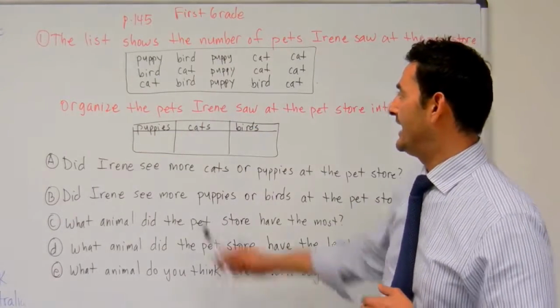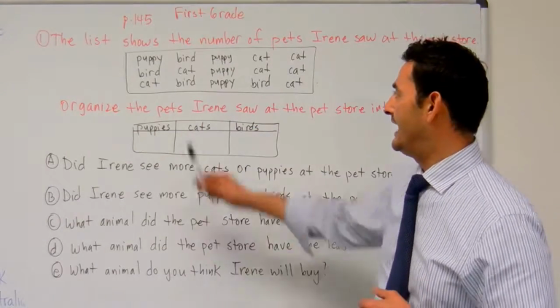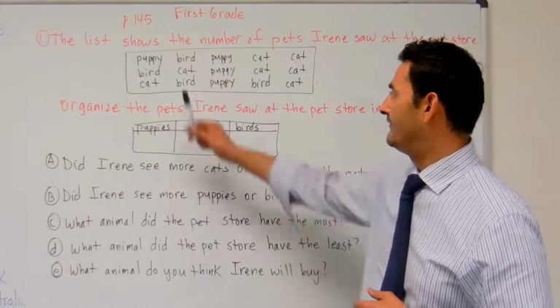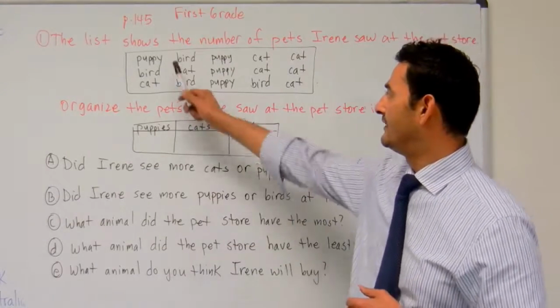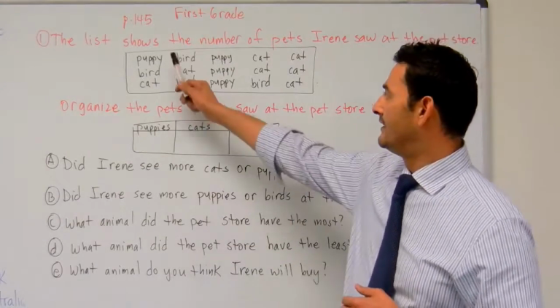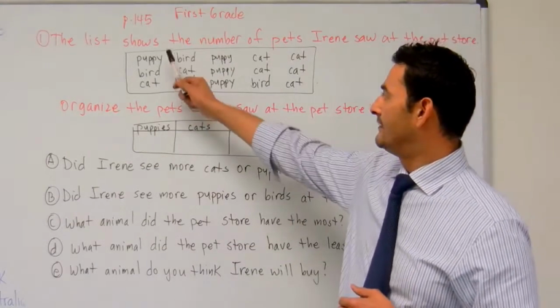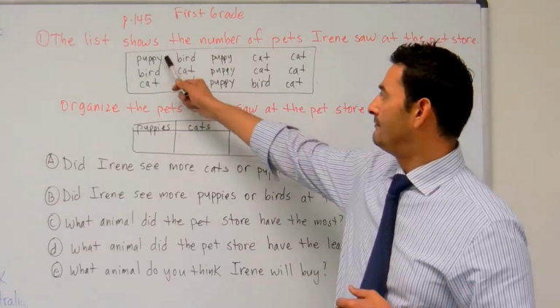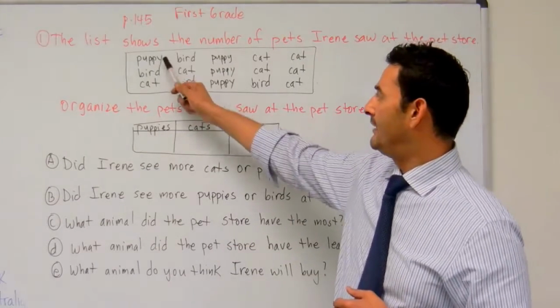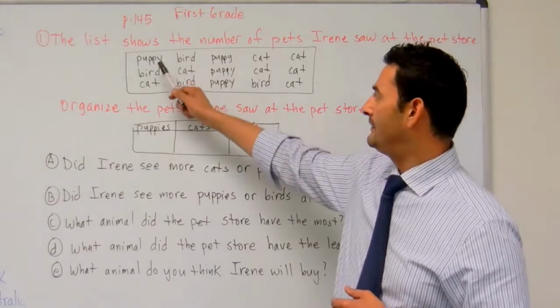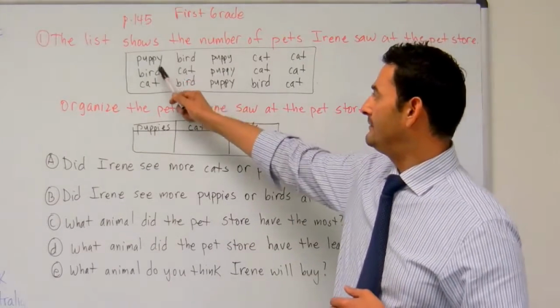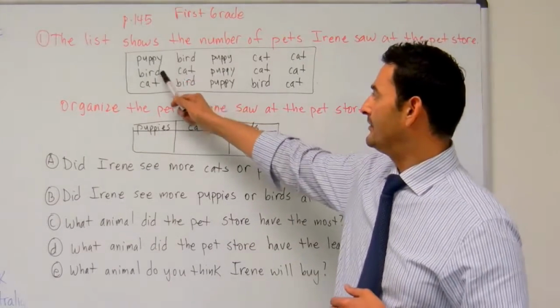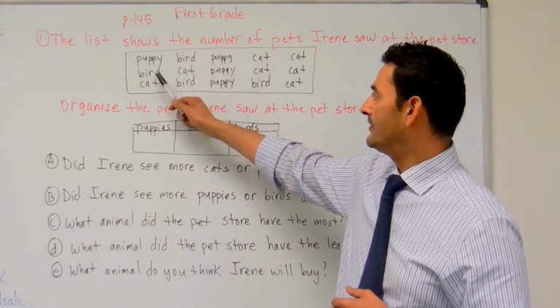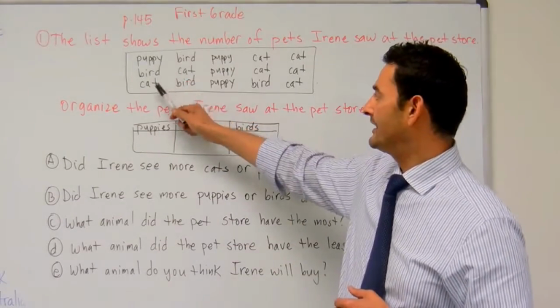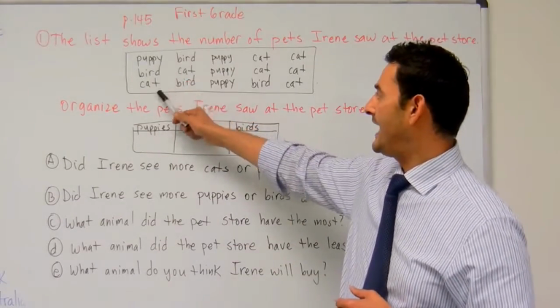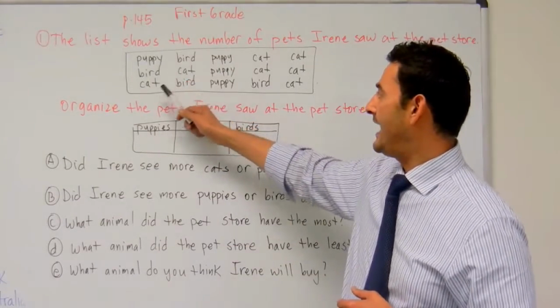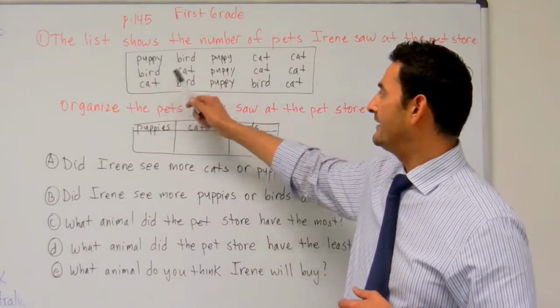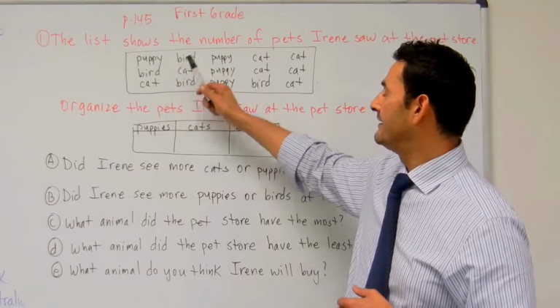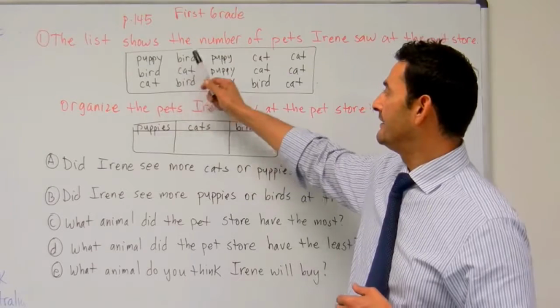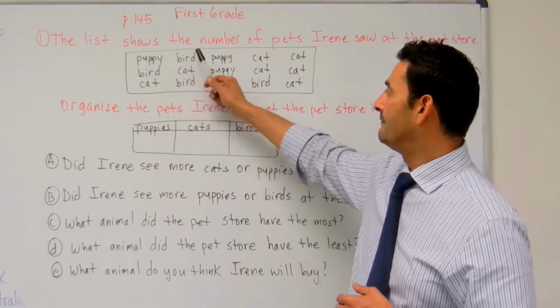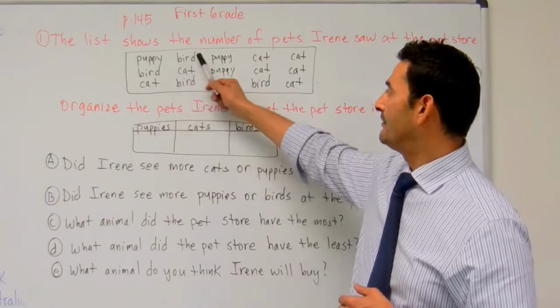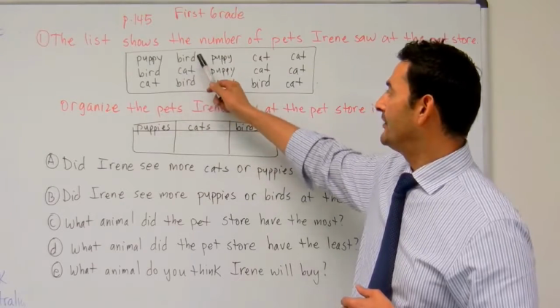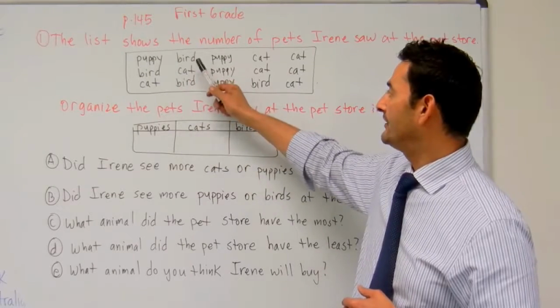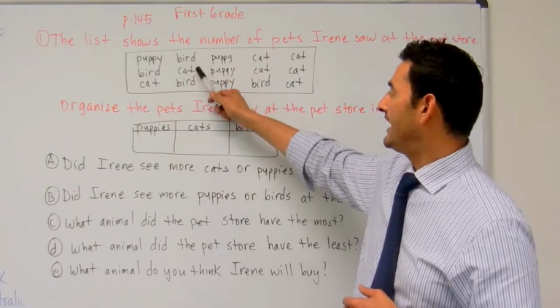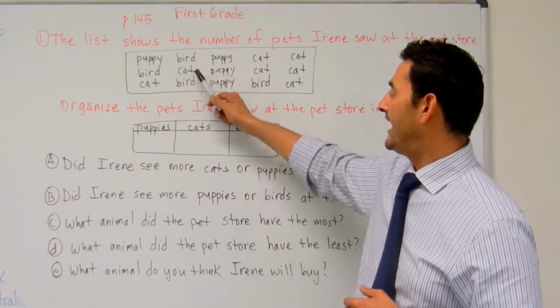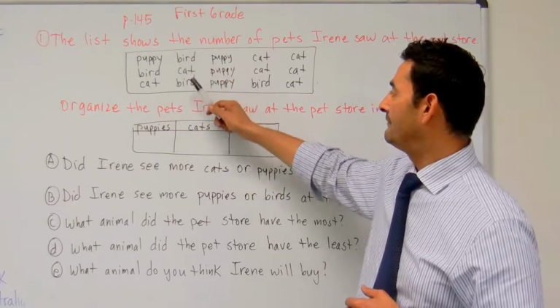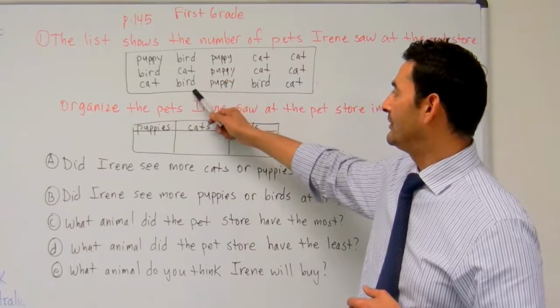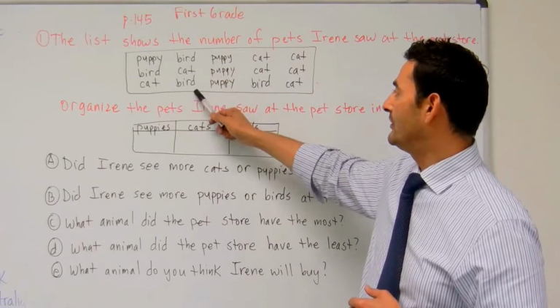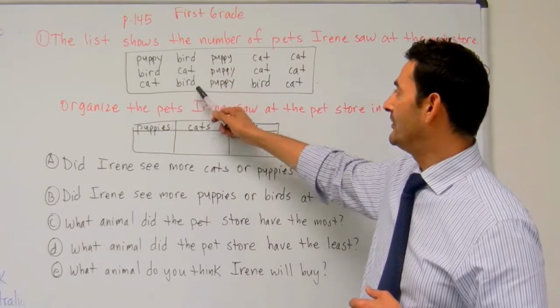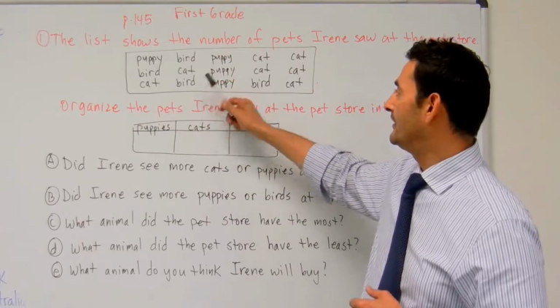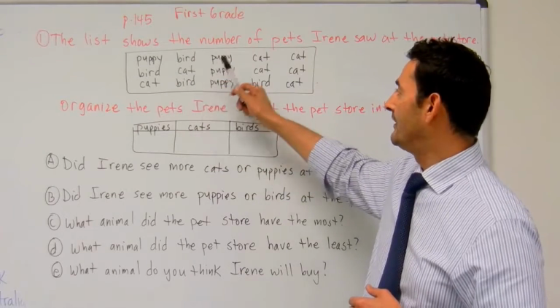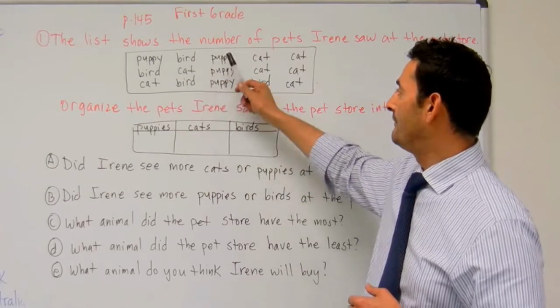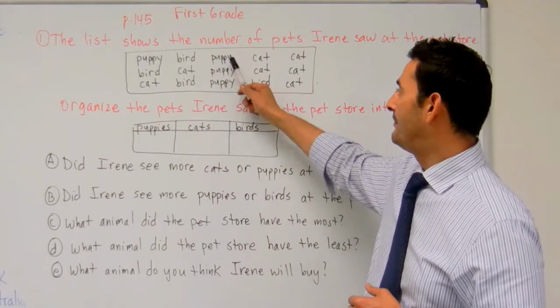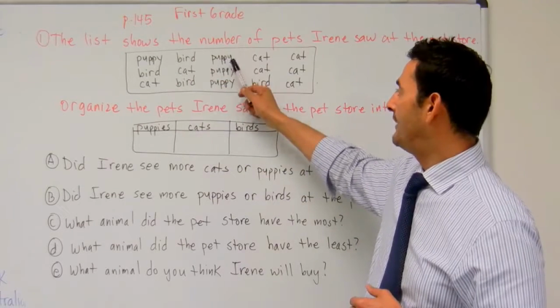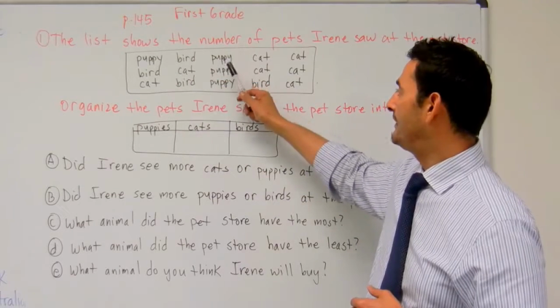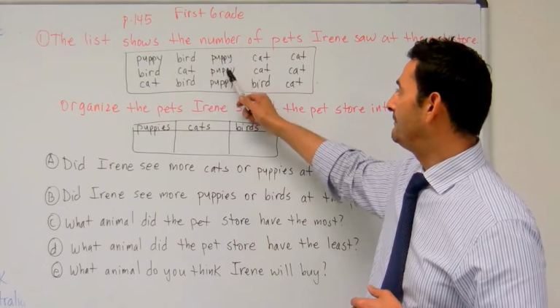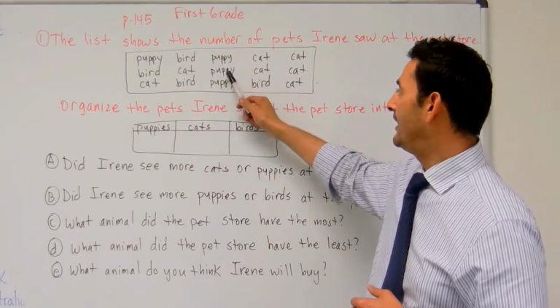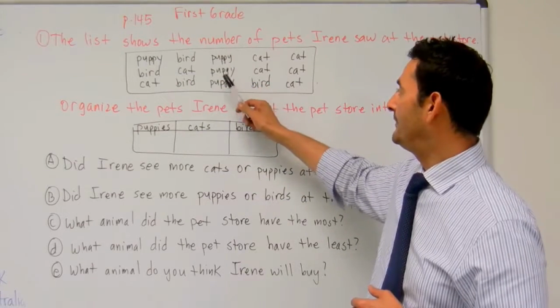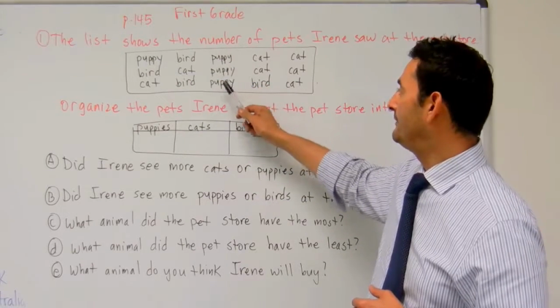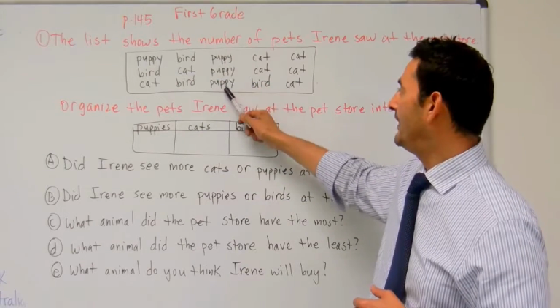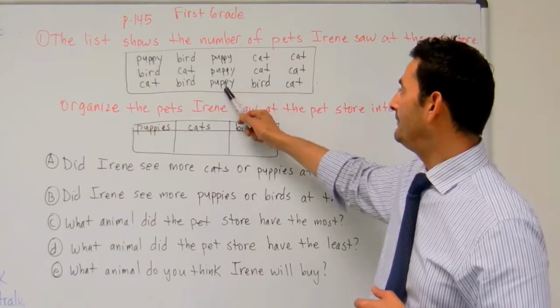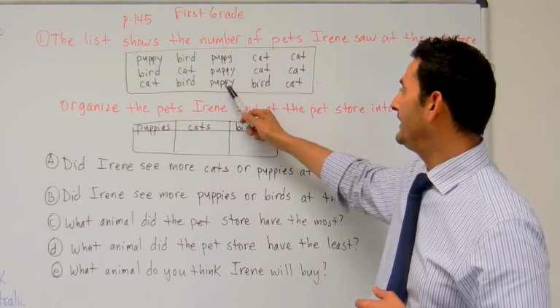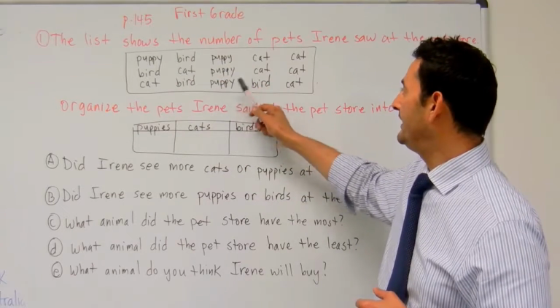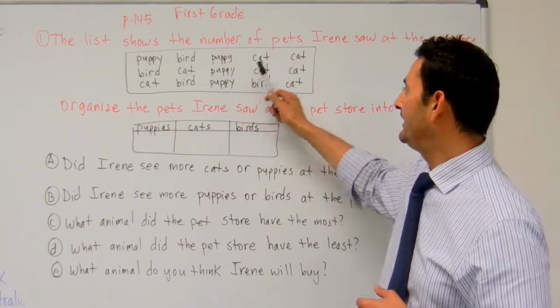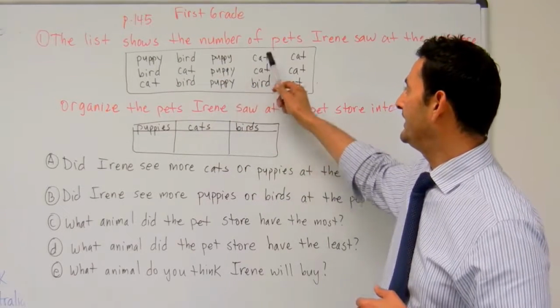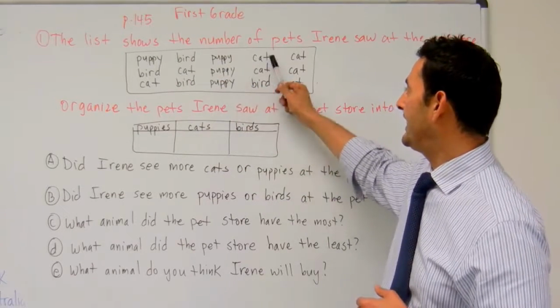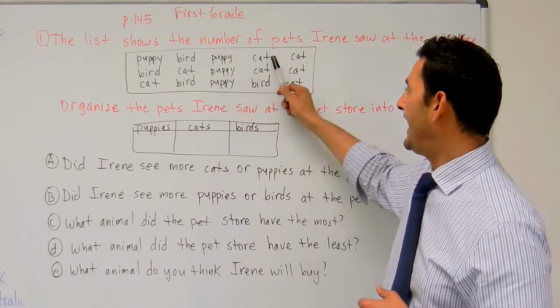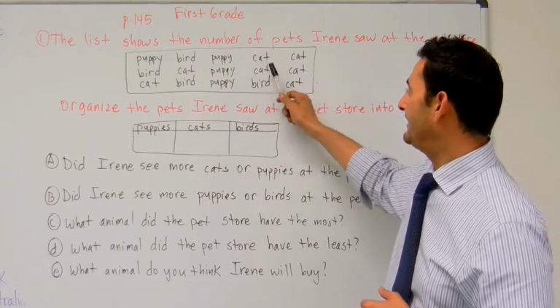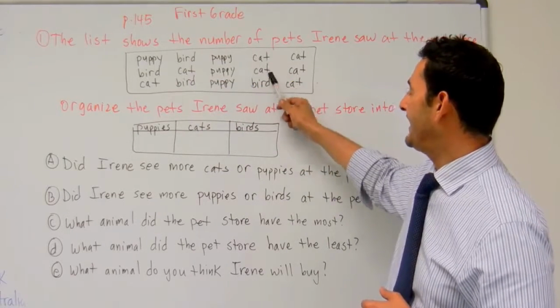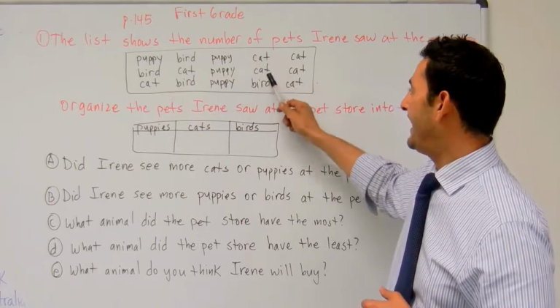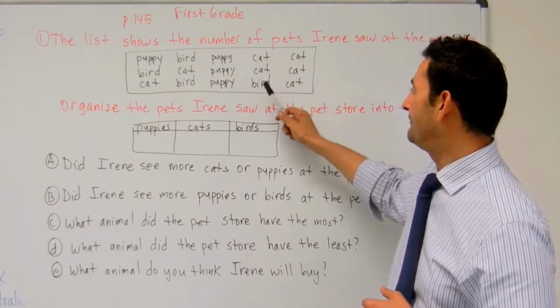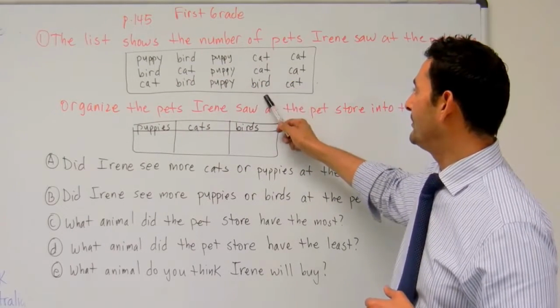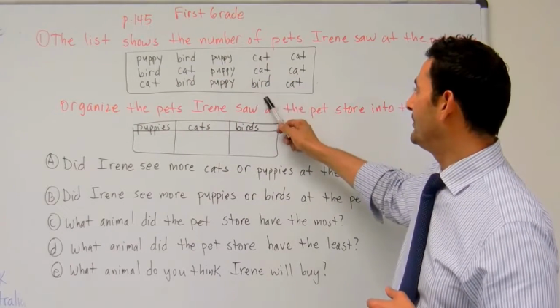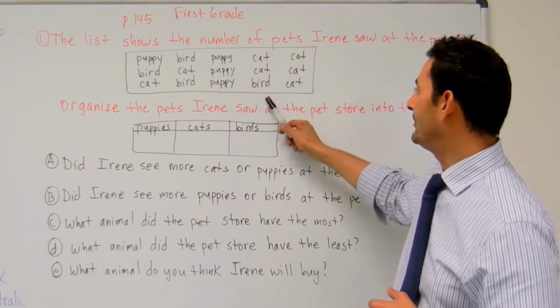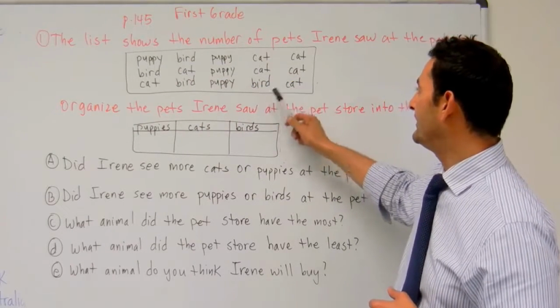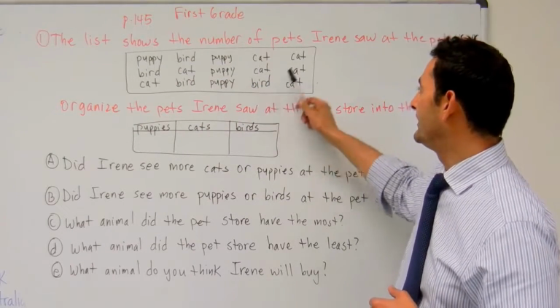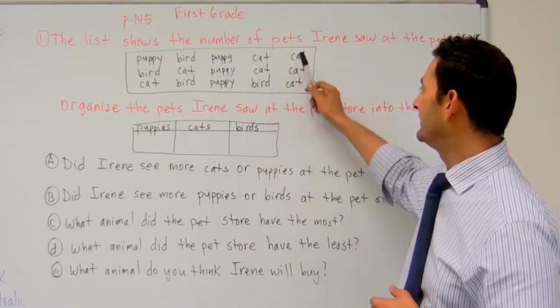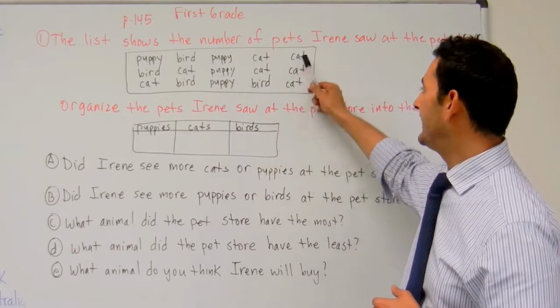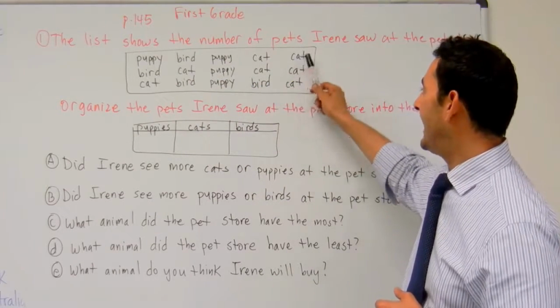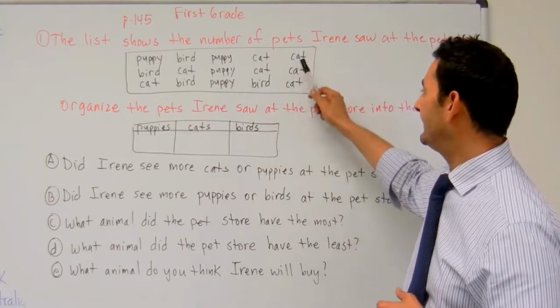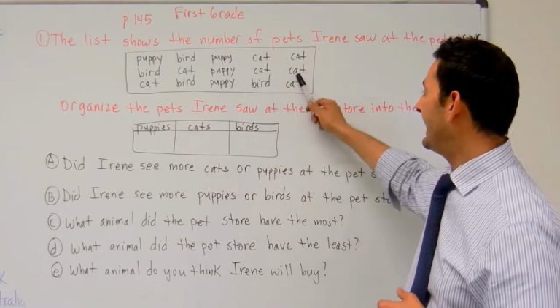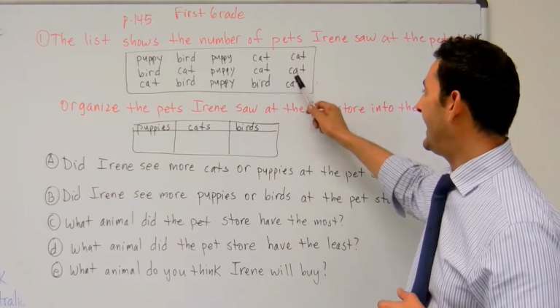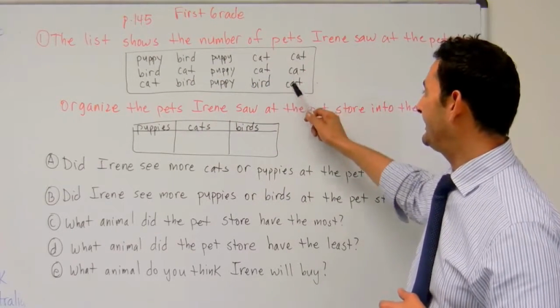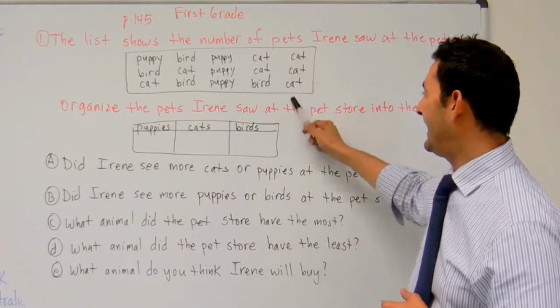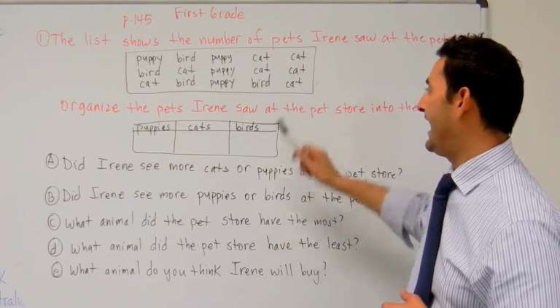We have puppy, bird, cat, bird, cat, bird, puppy, puppy, puppy, cat, cat, bird, cat, cat, cat.